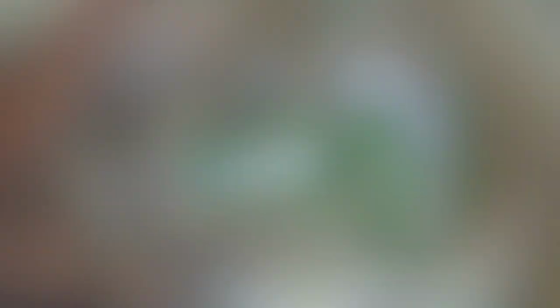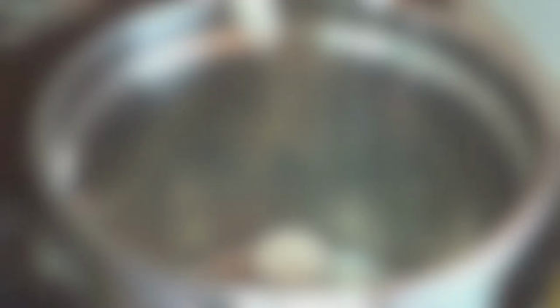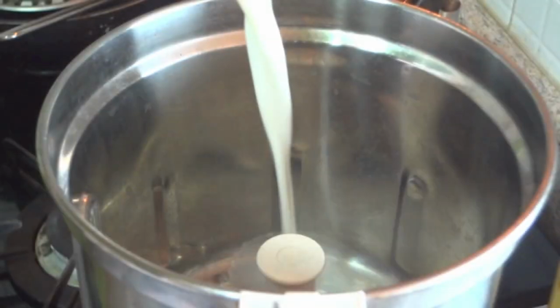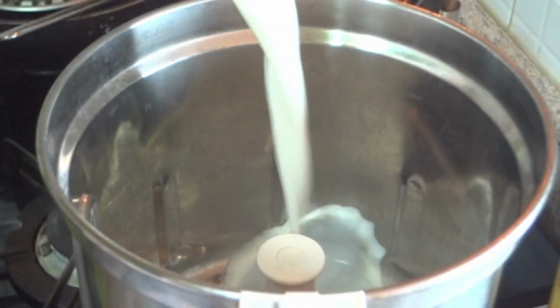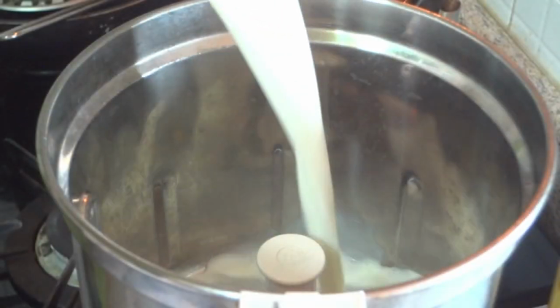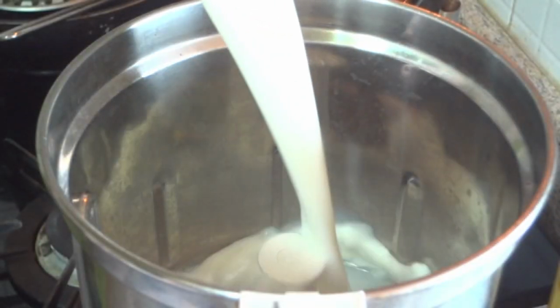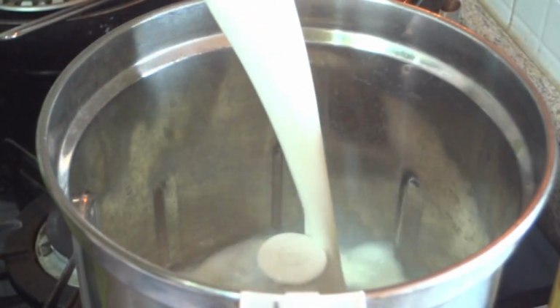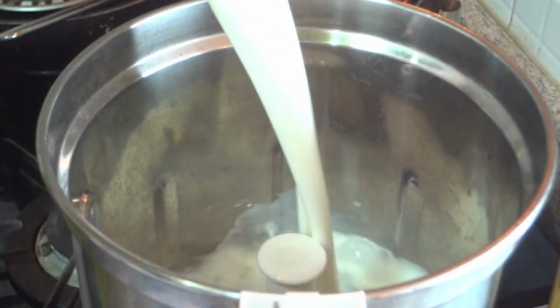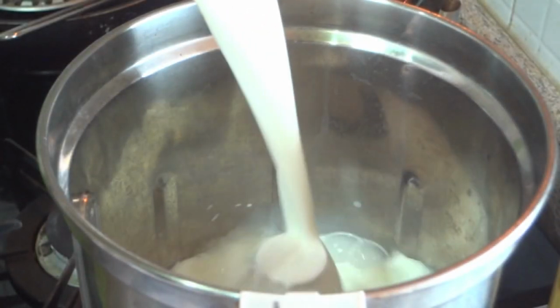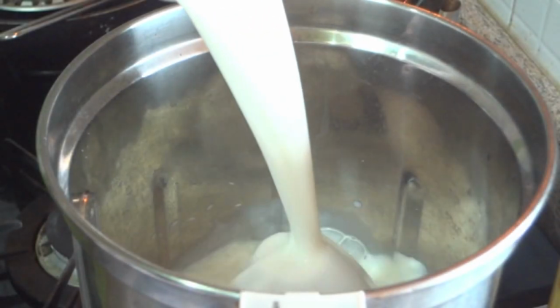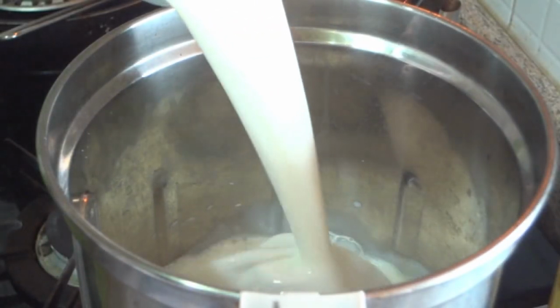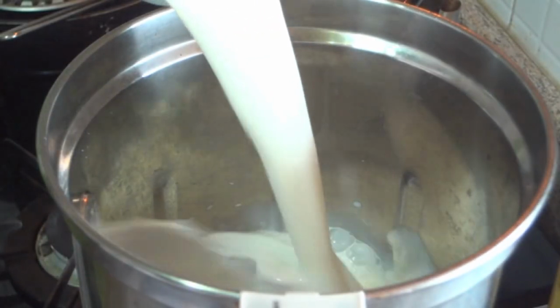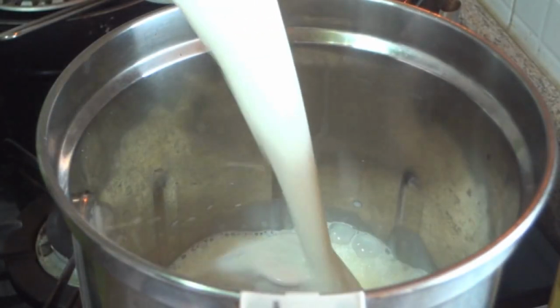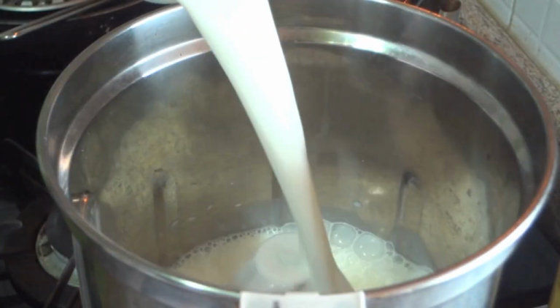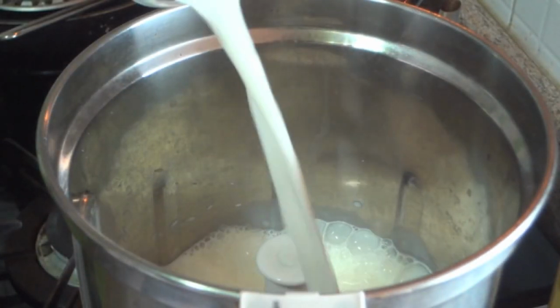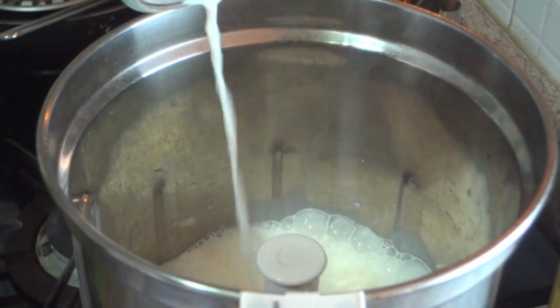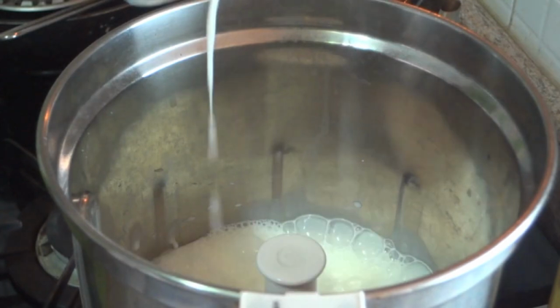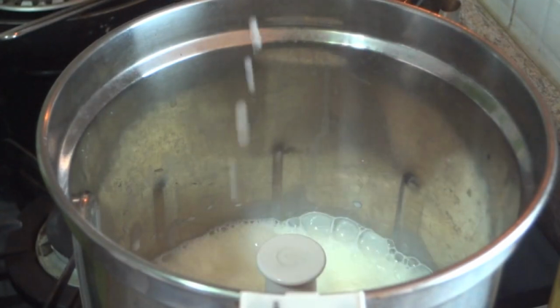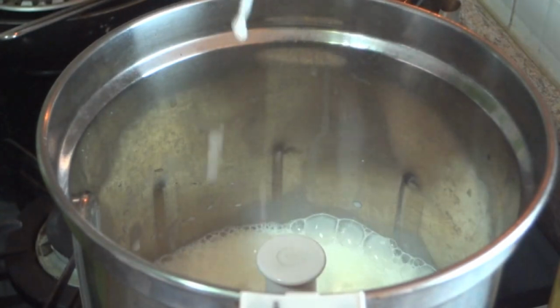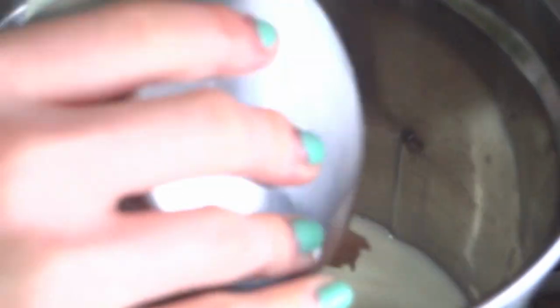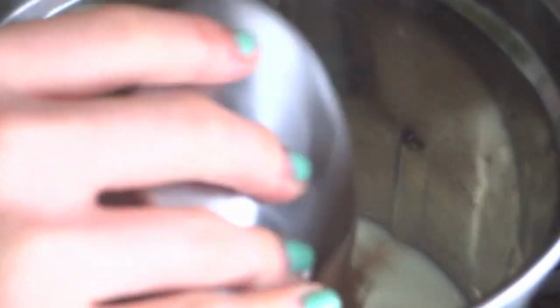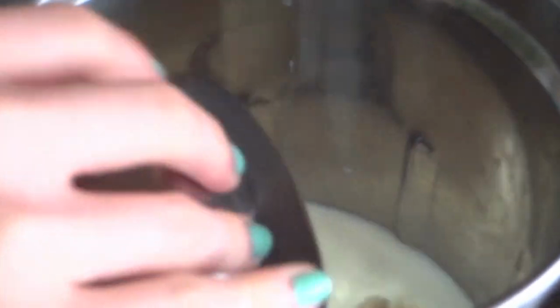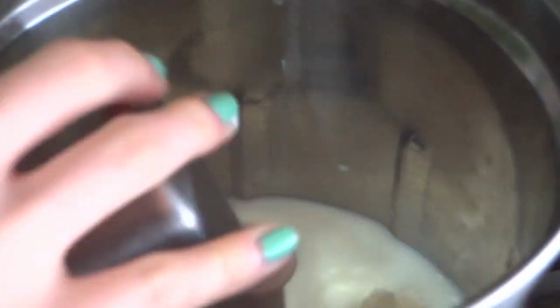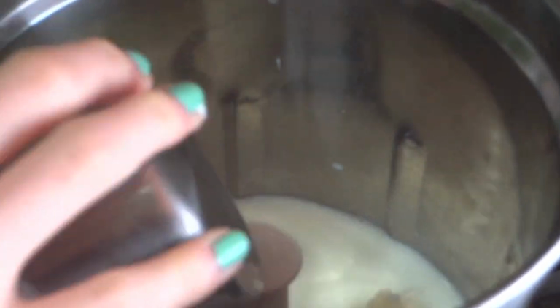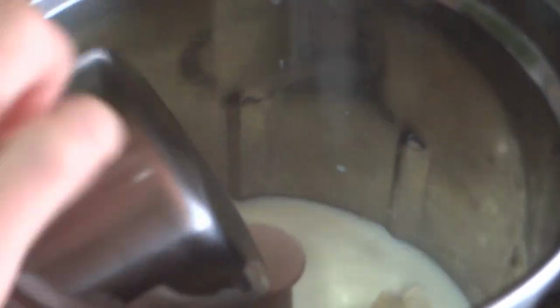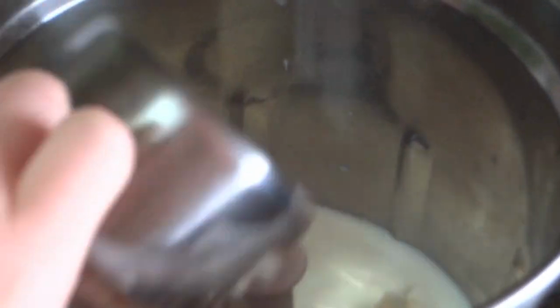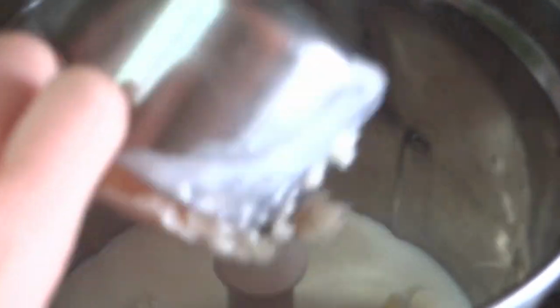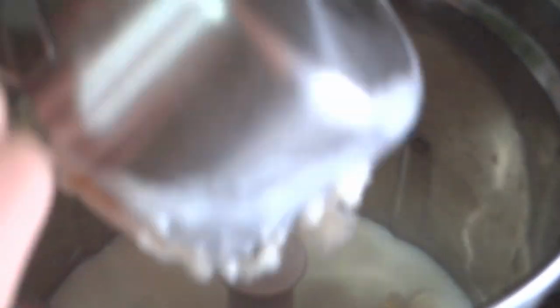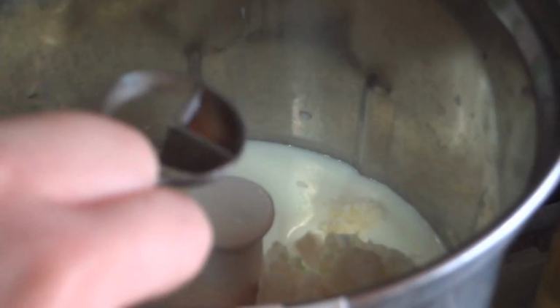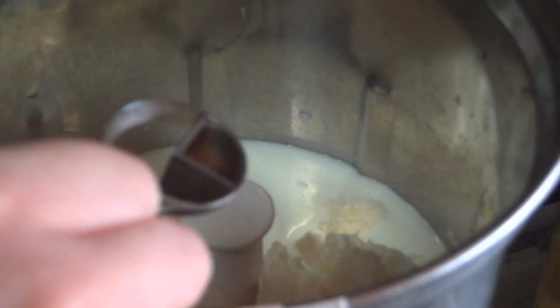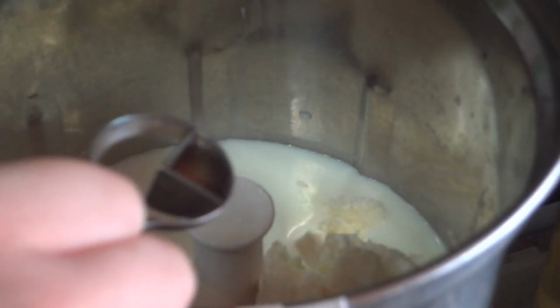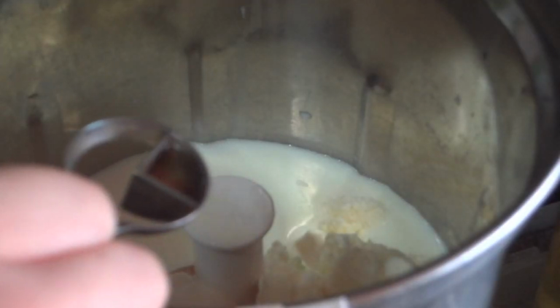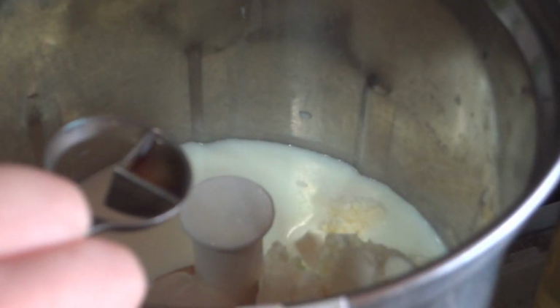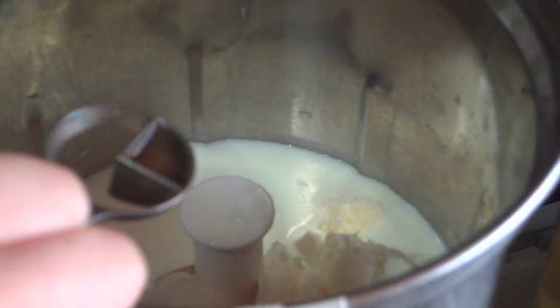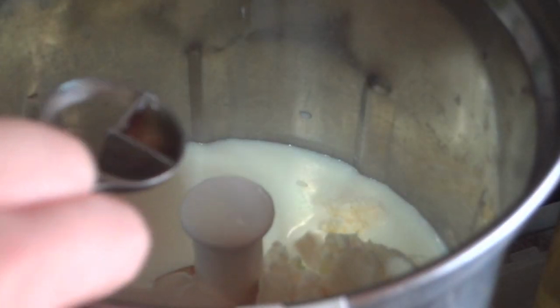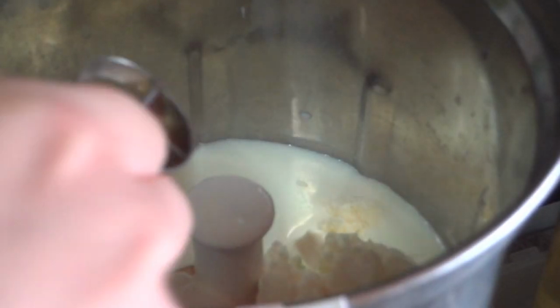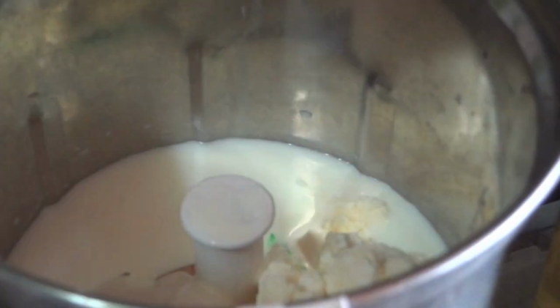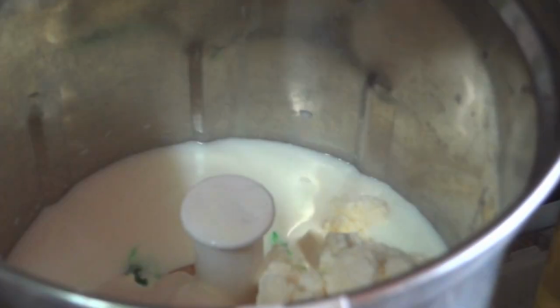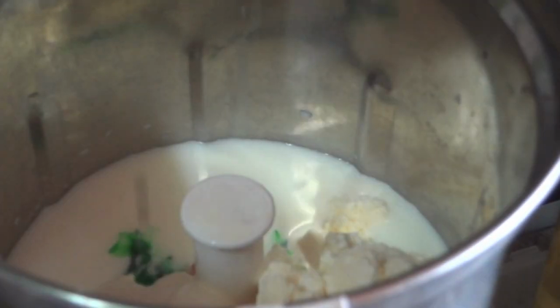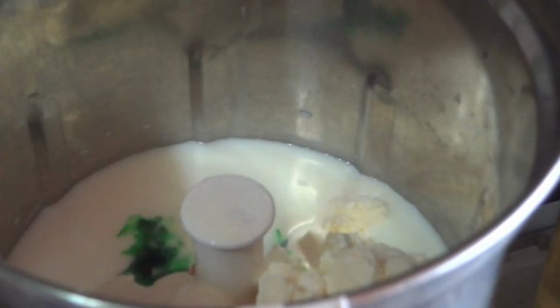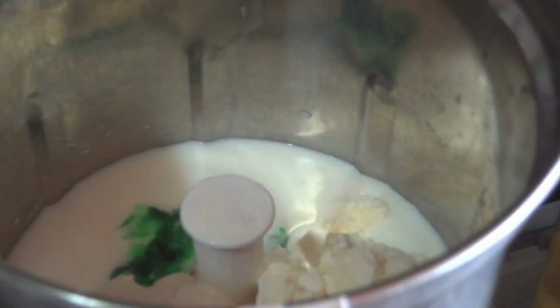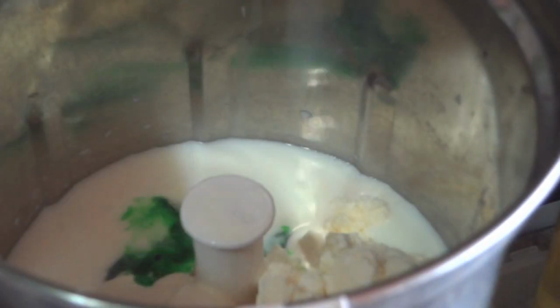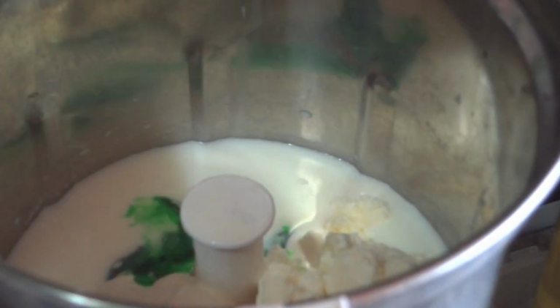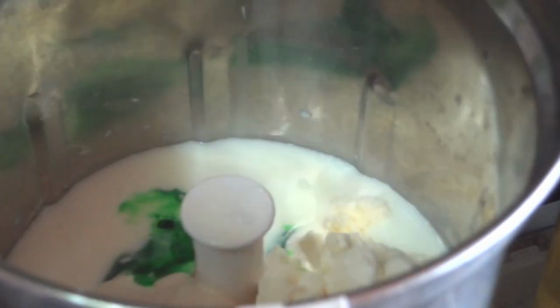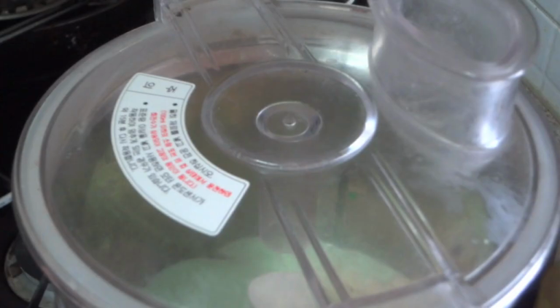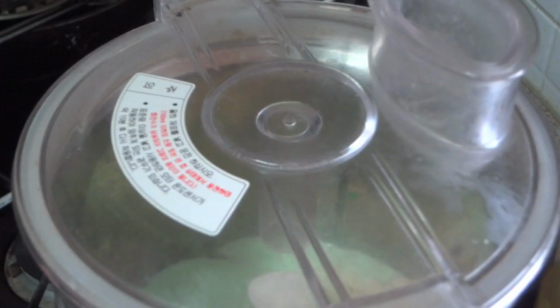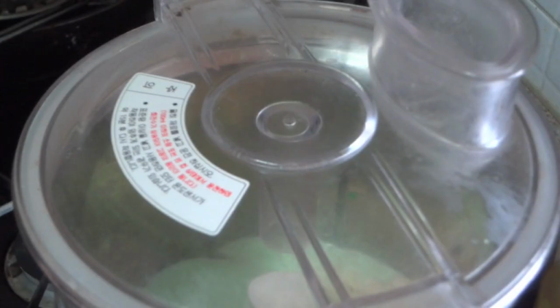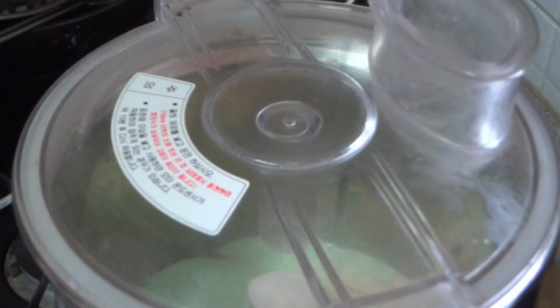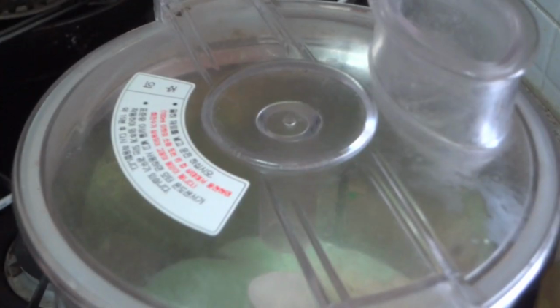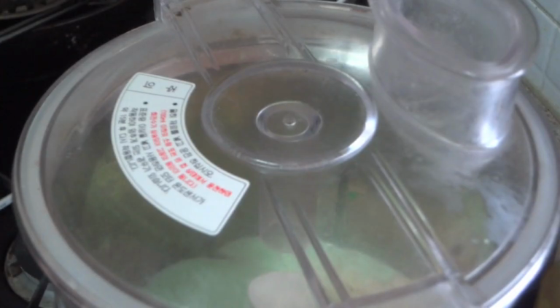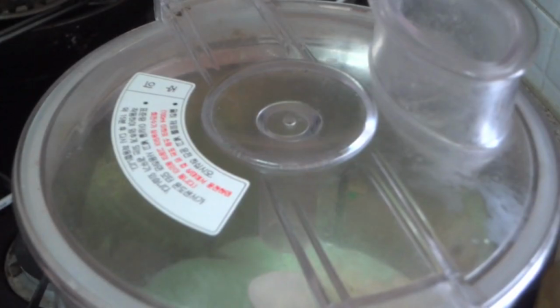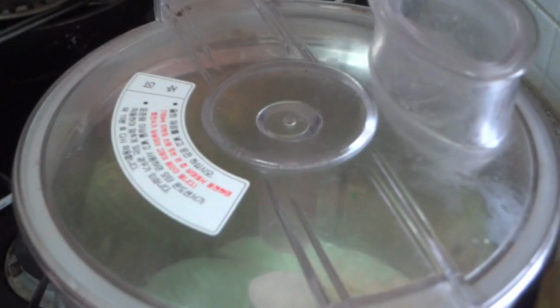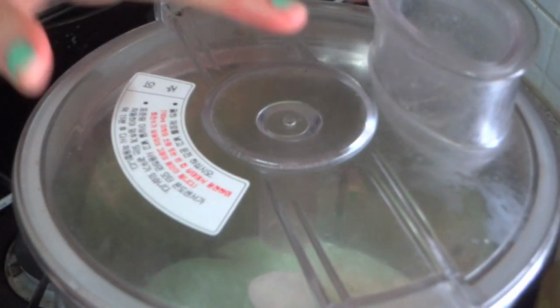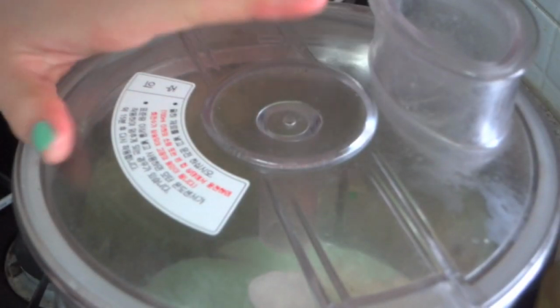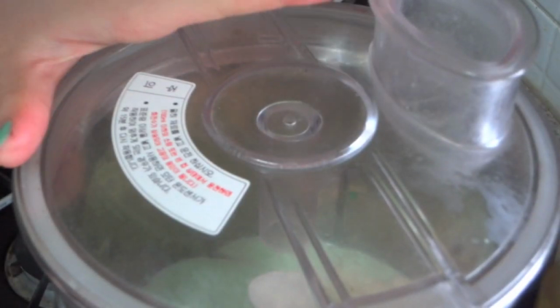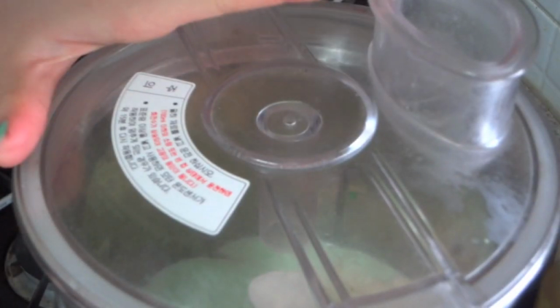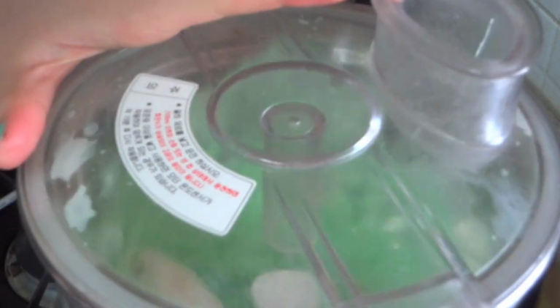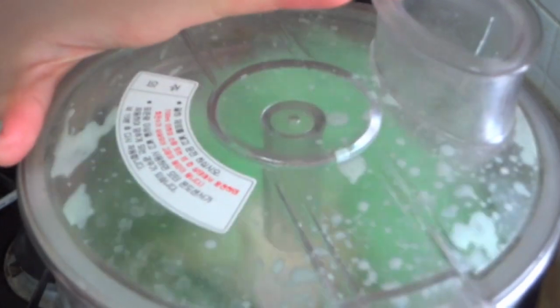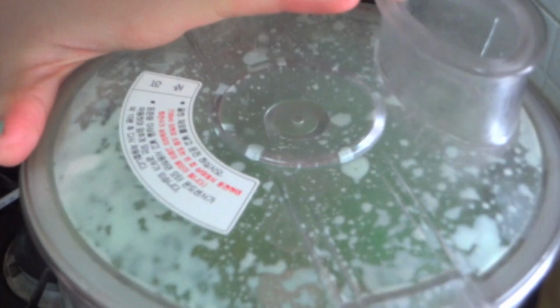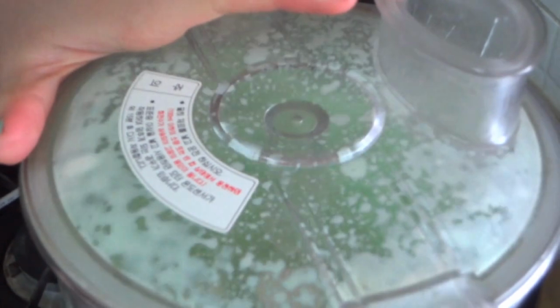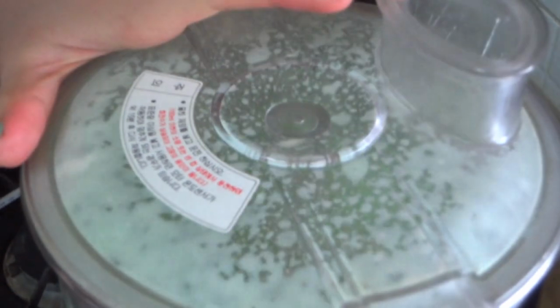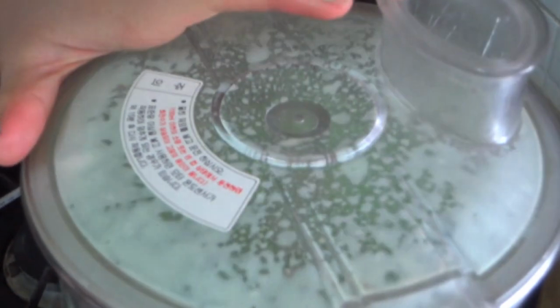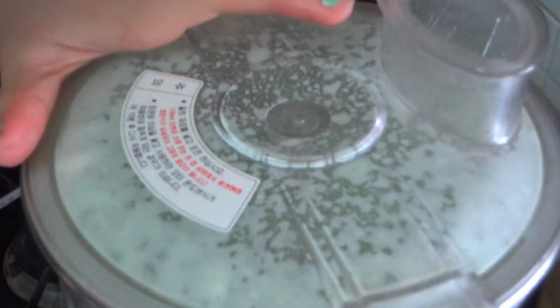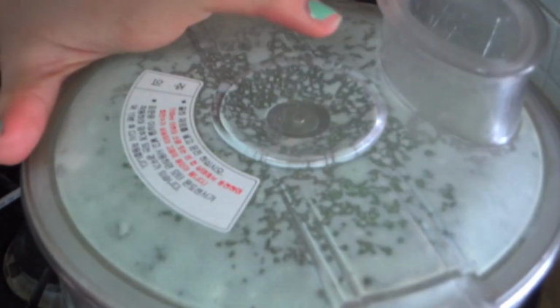Now getting to the actual milkshake, add in your milk, vanilla ice cream, mint extract, and your food coloring and blend that until it's combined.